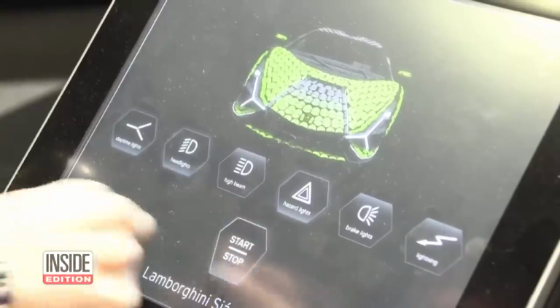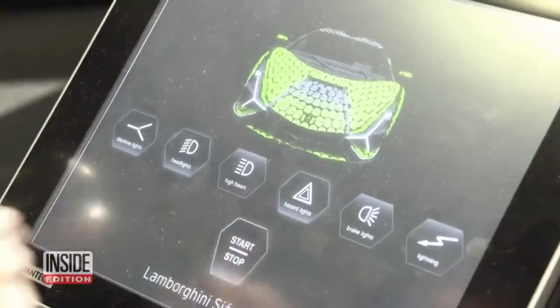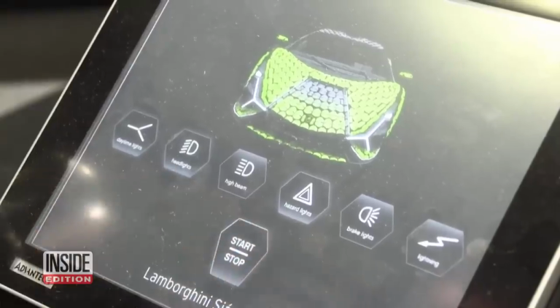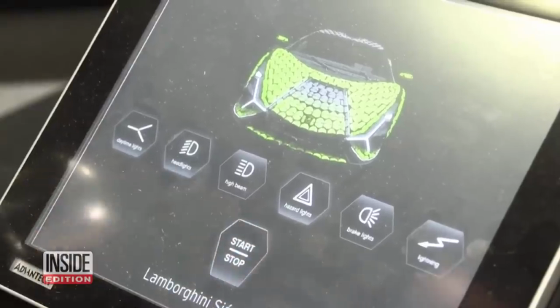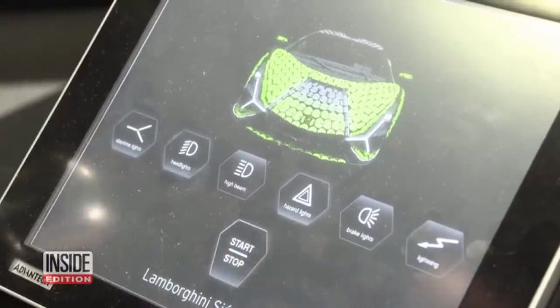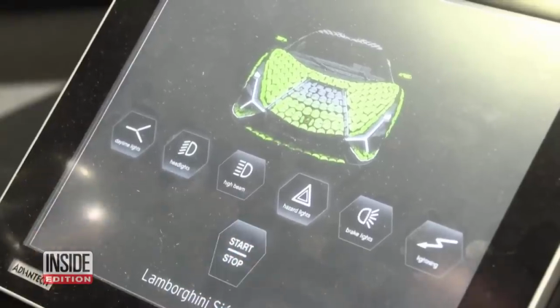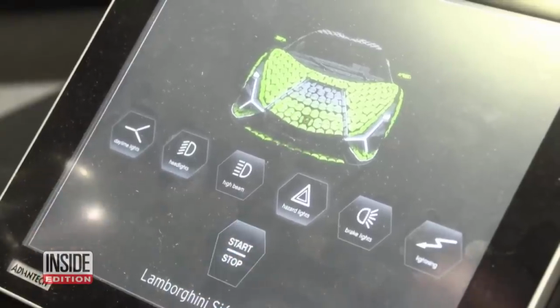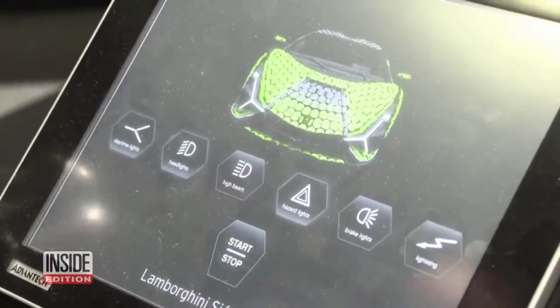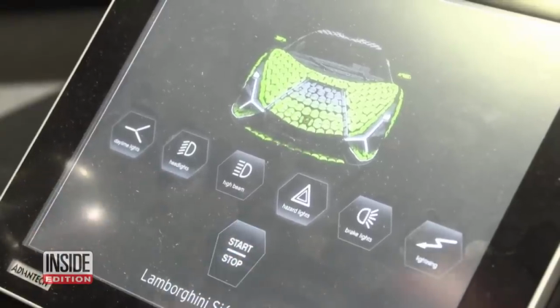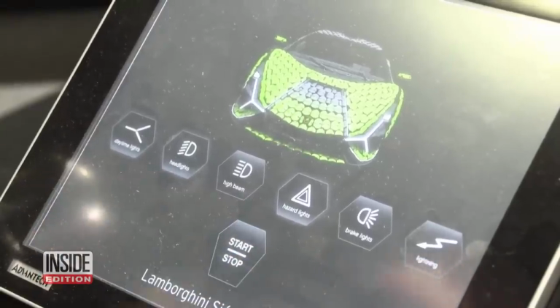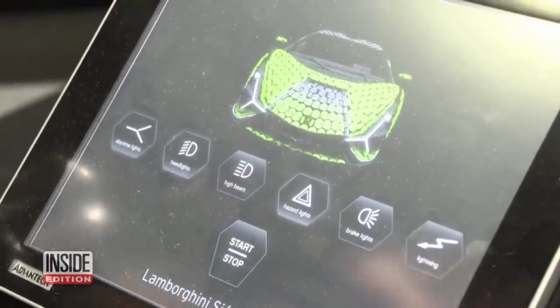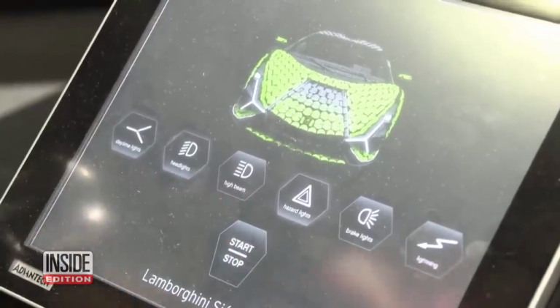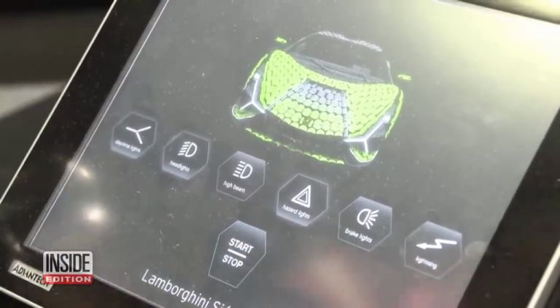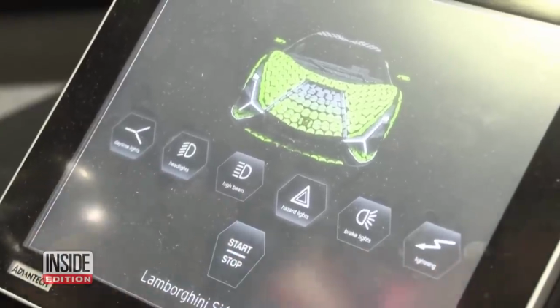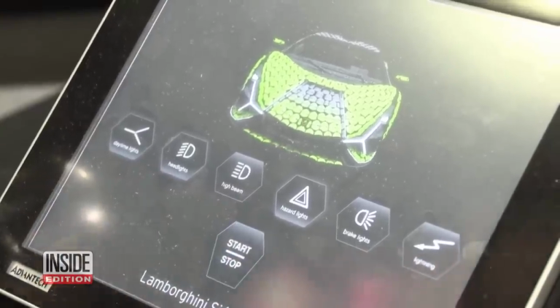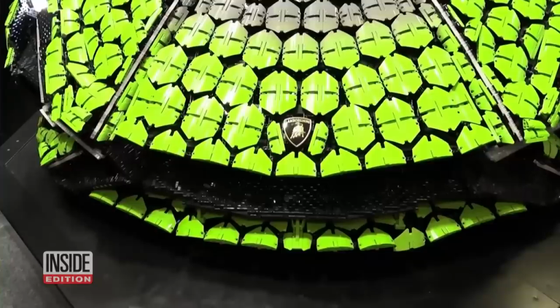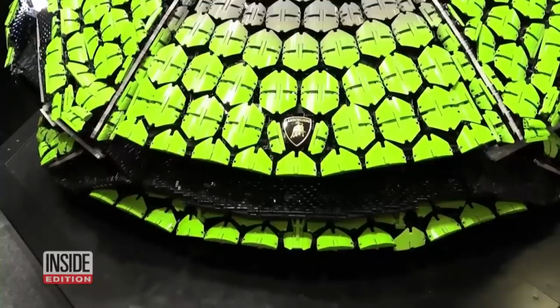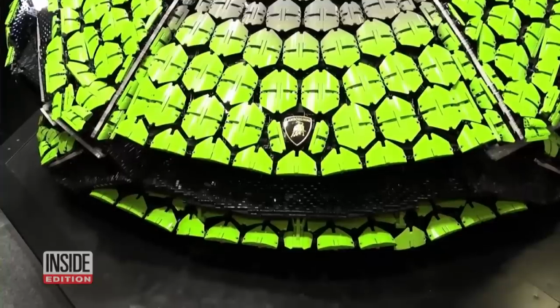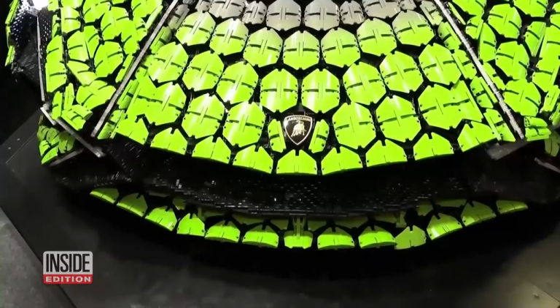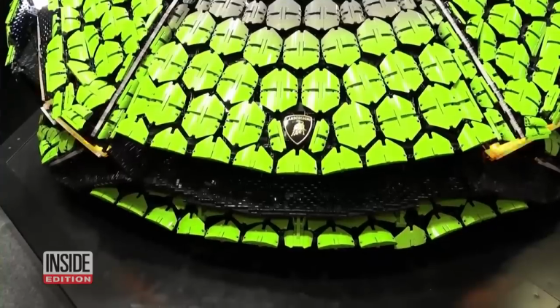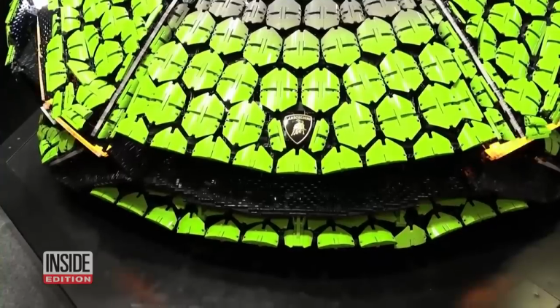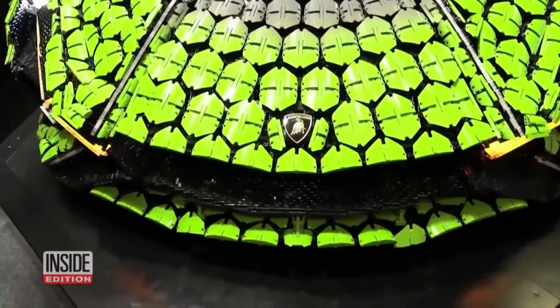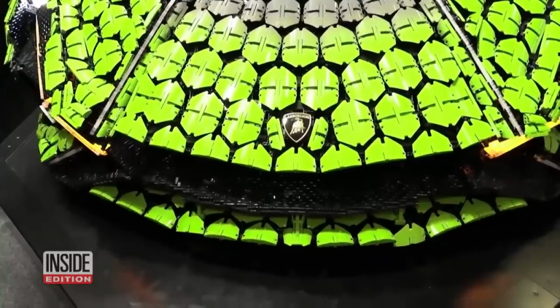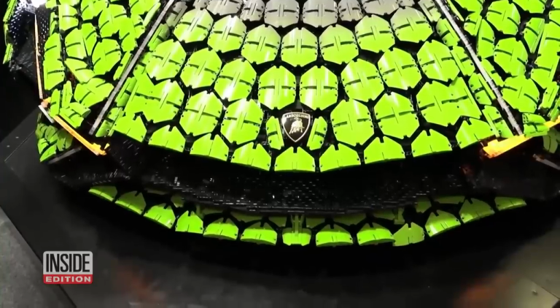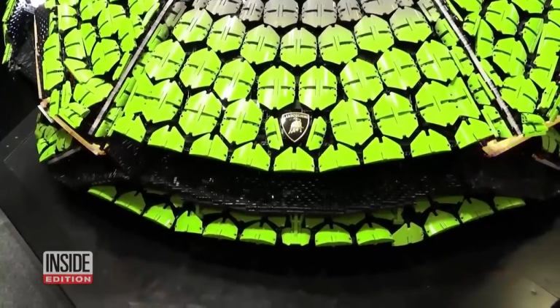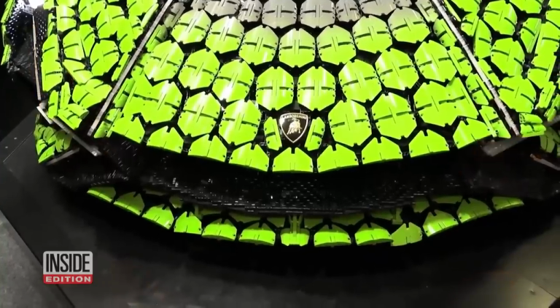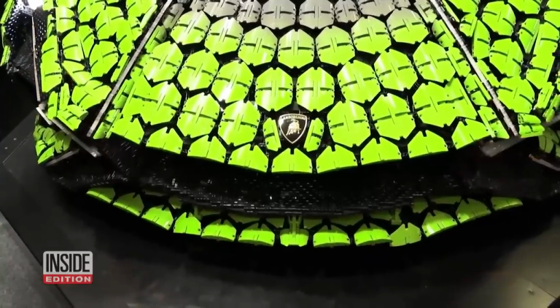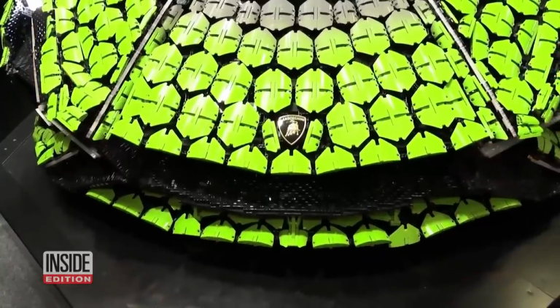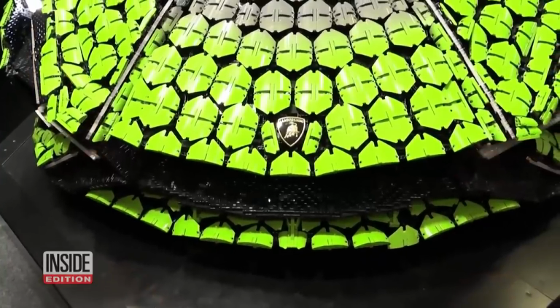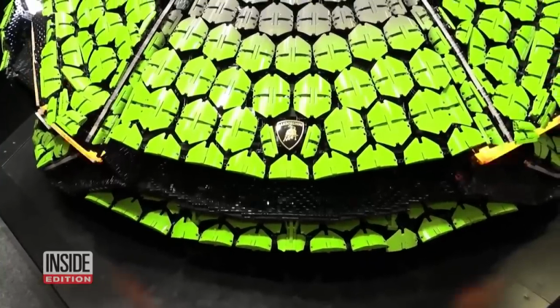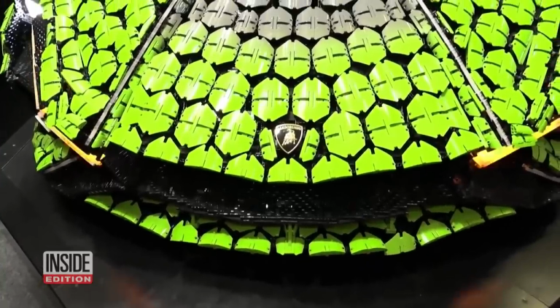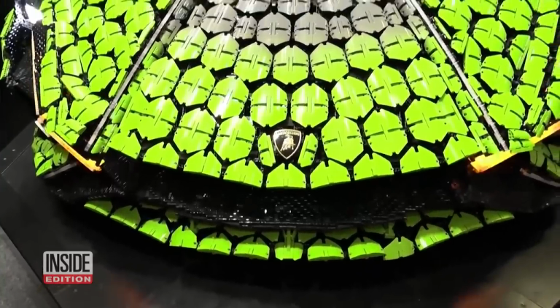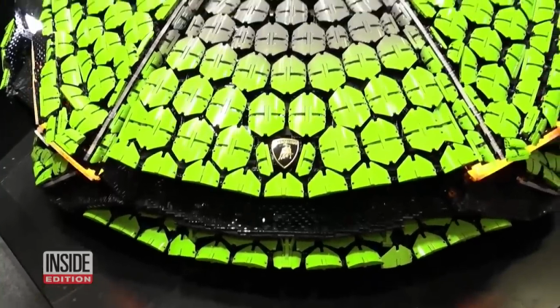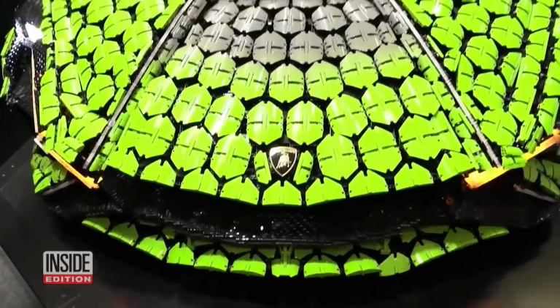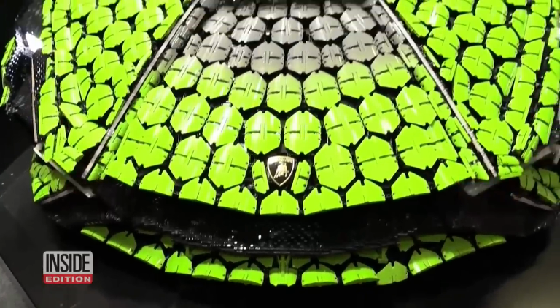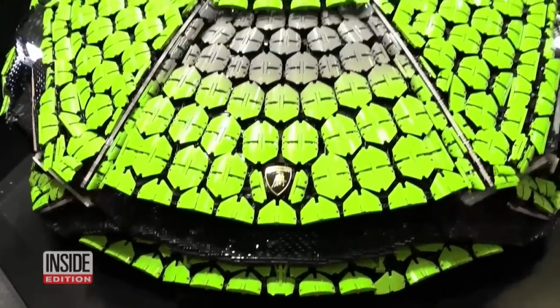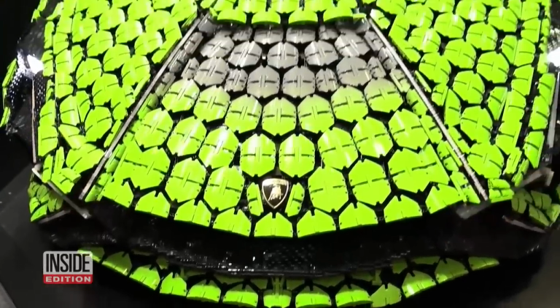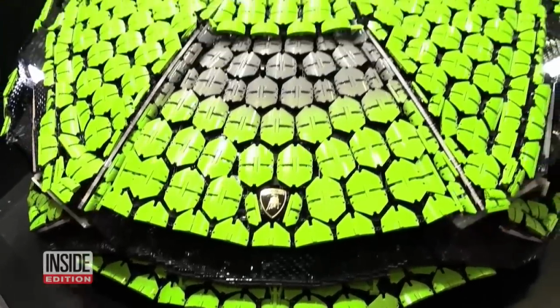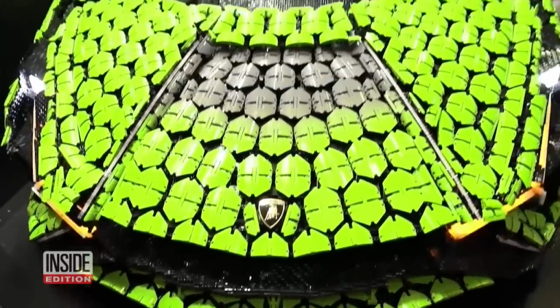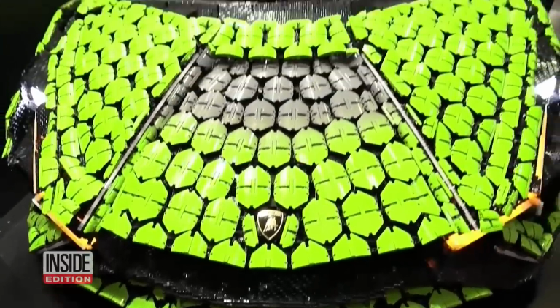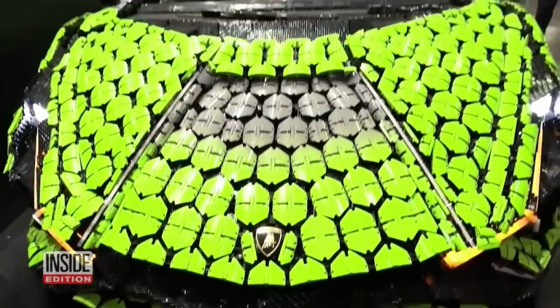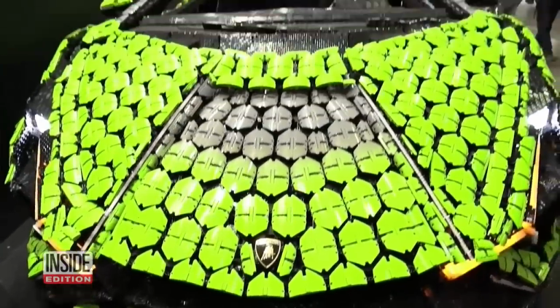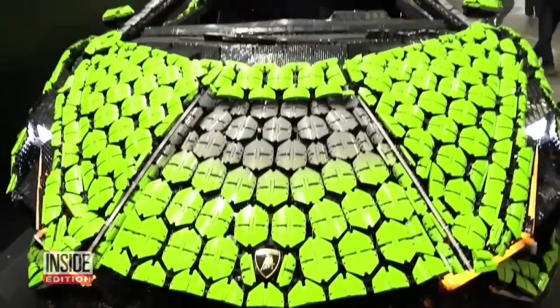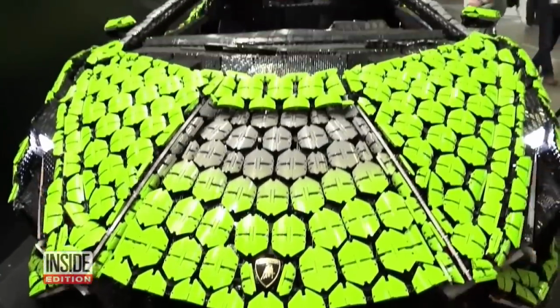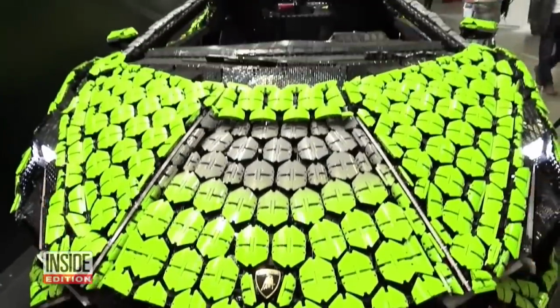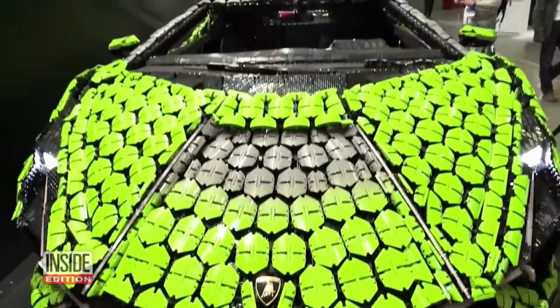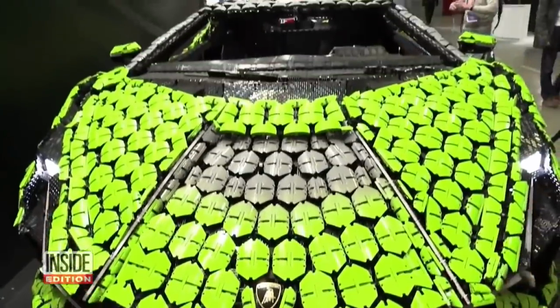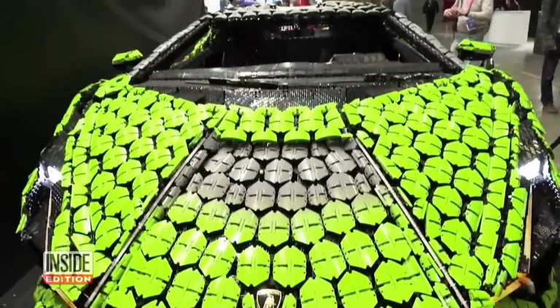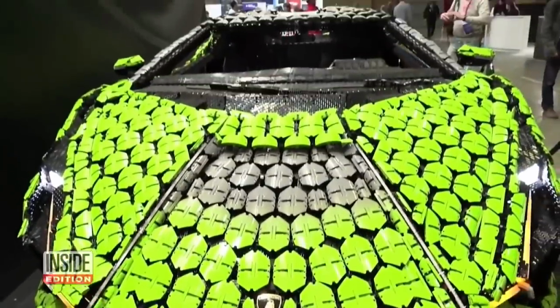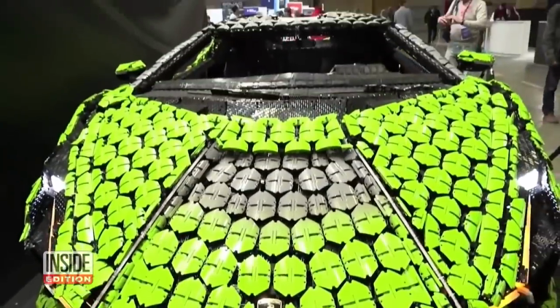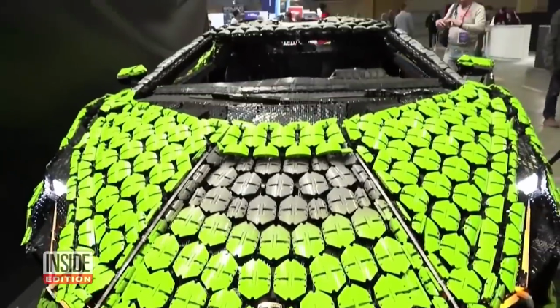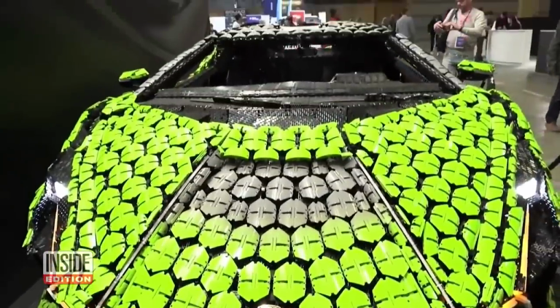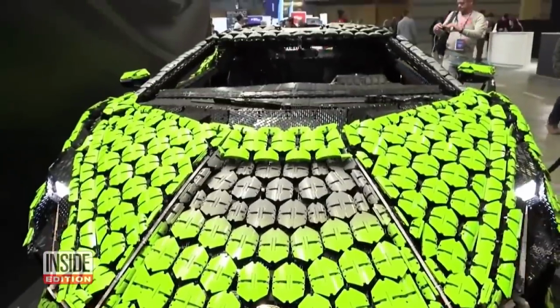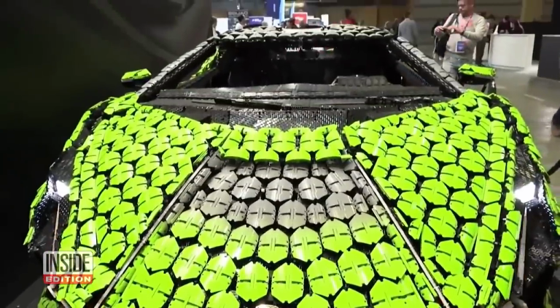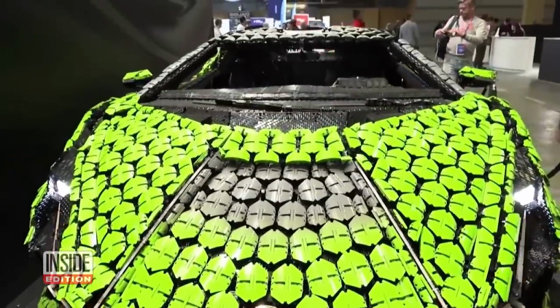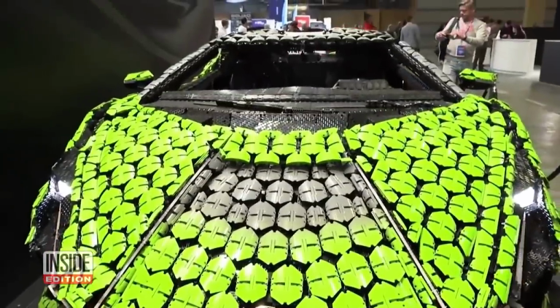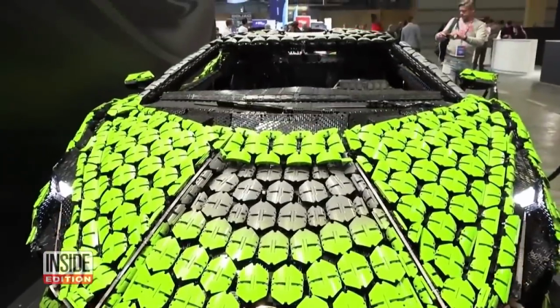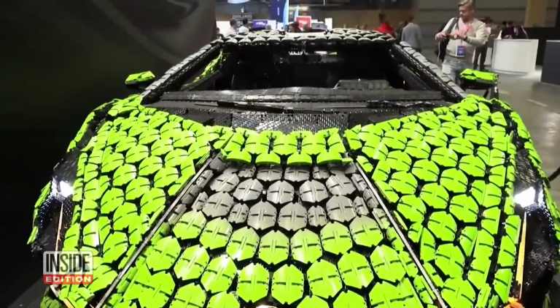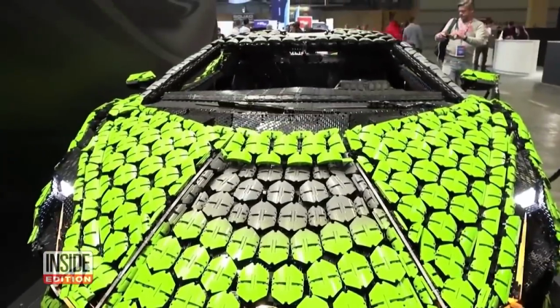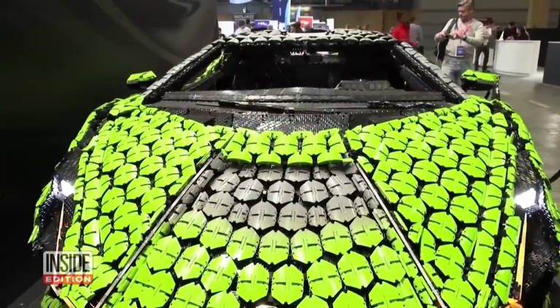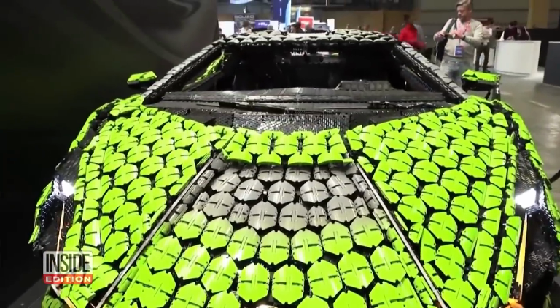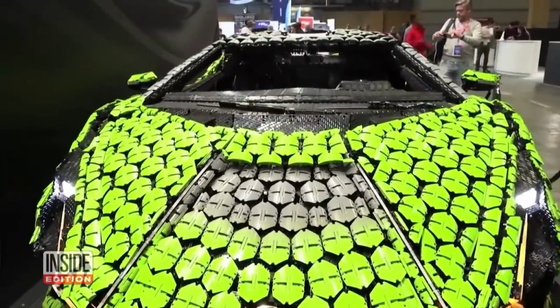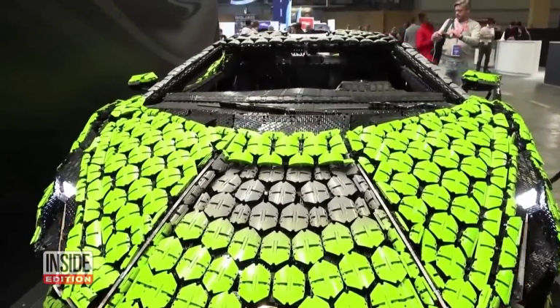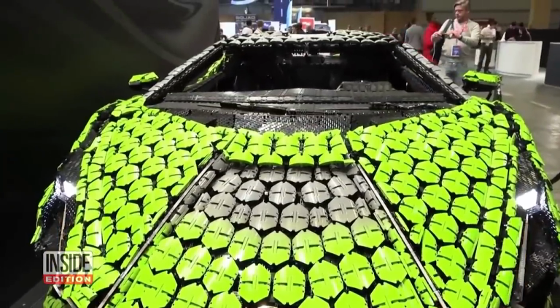Attendees at the Paris Motor Show can control the car's lights and even hear the roar of the plastic engine.